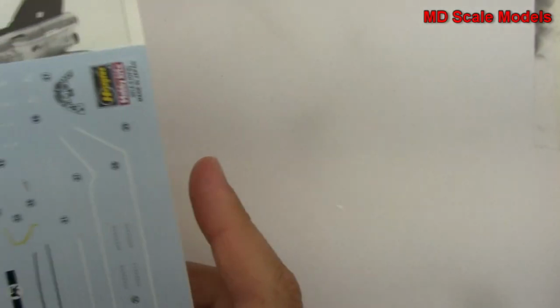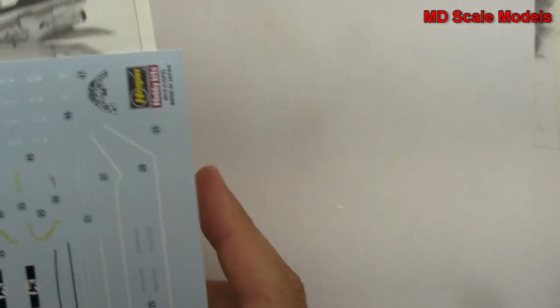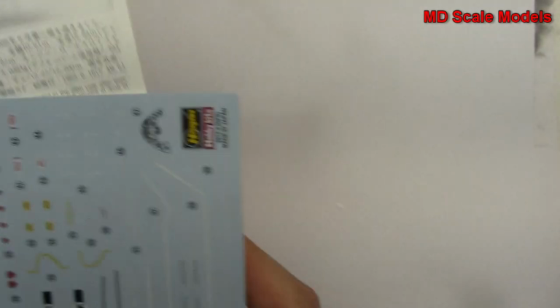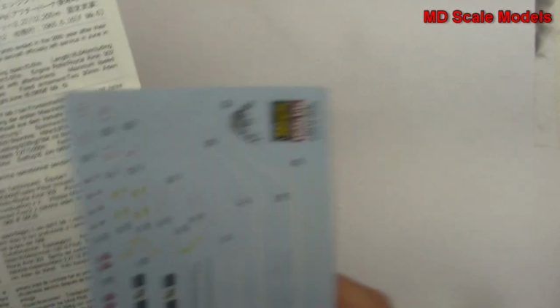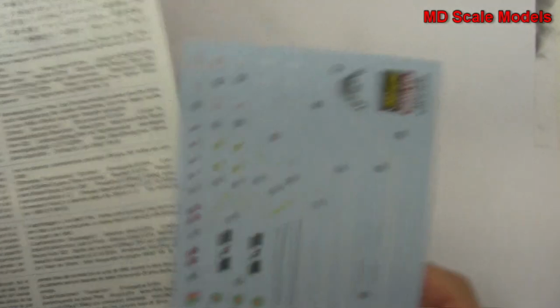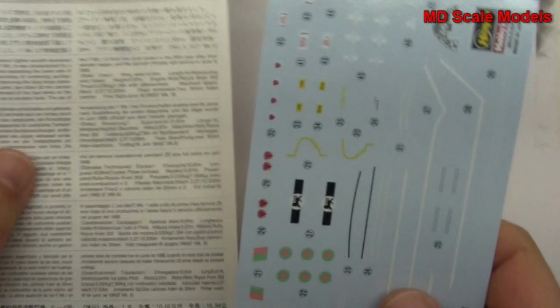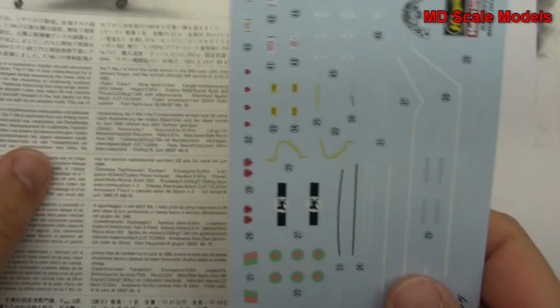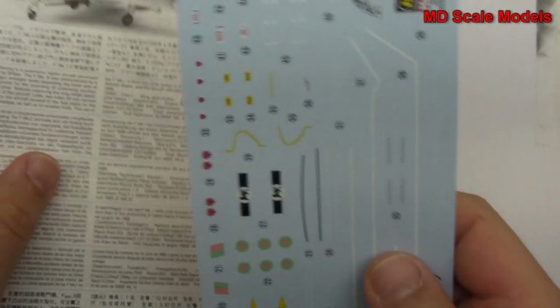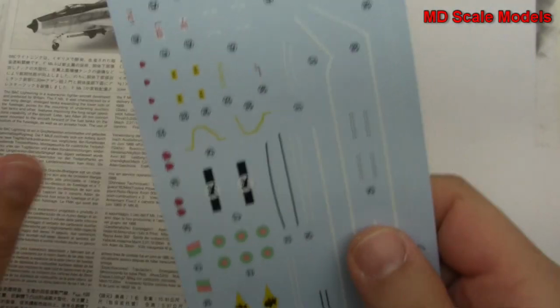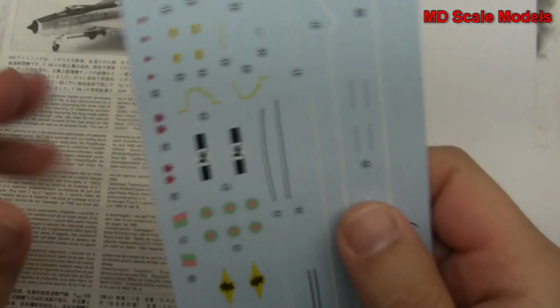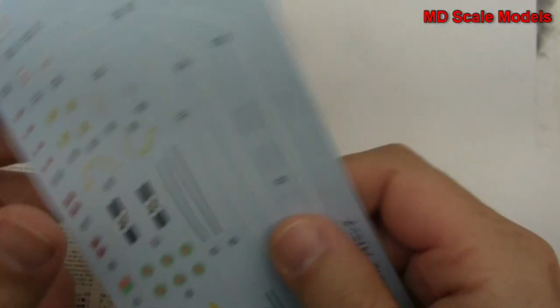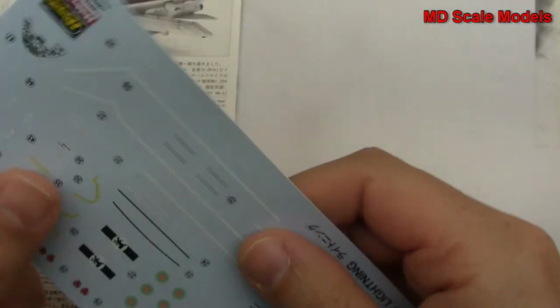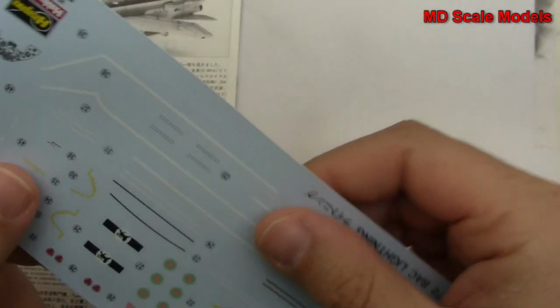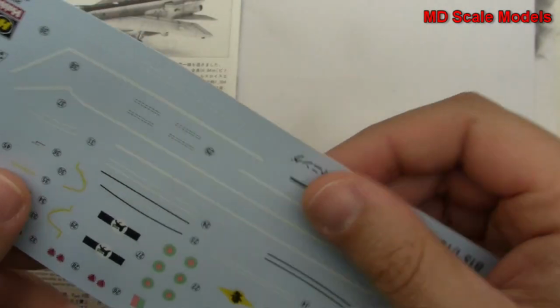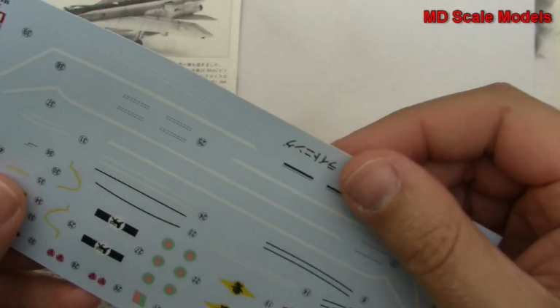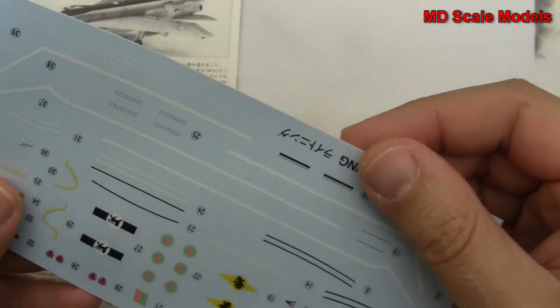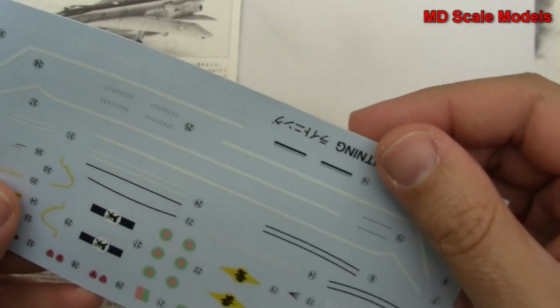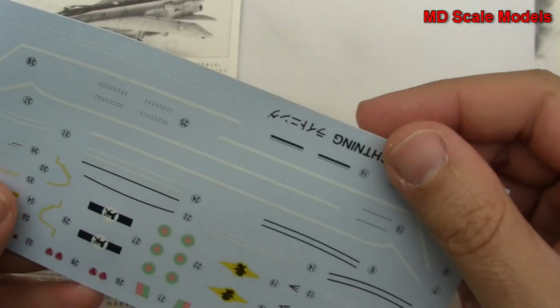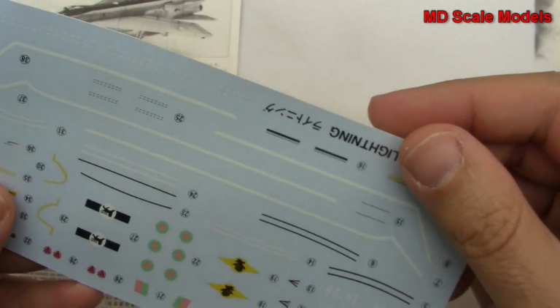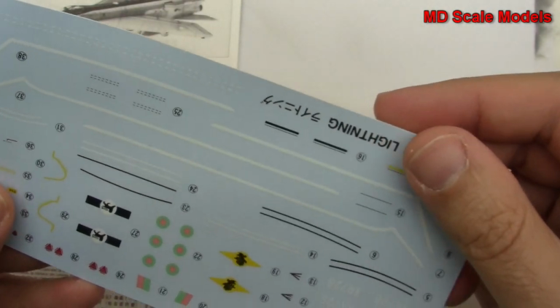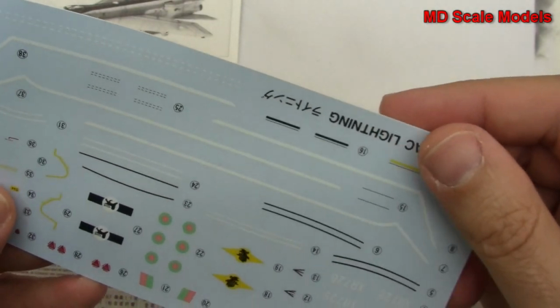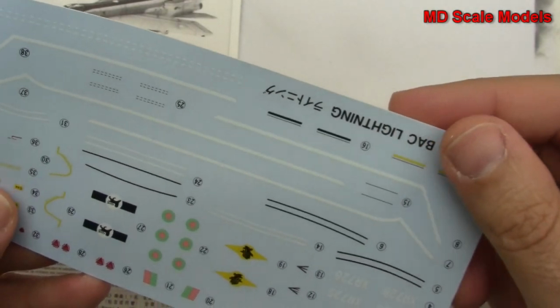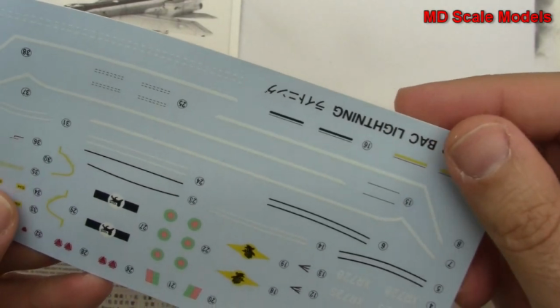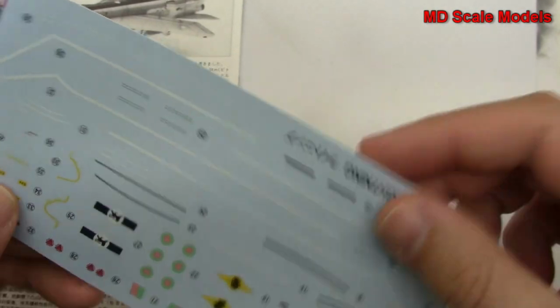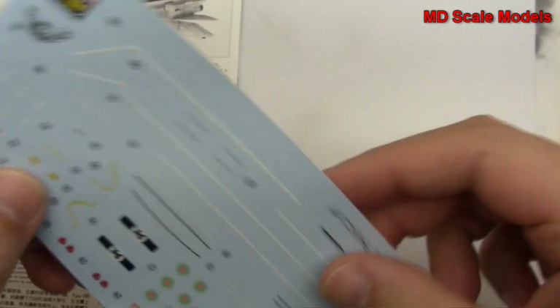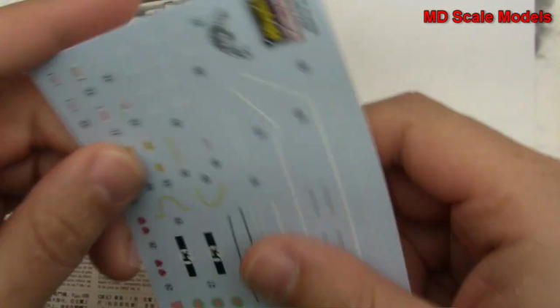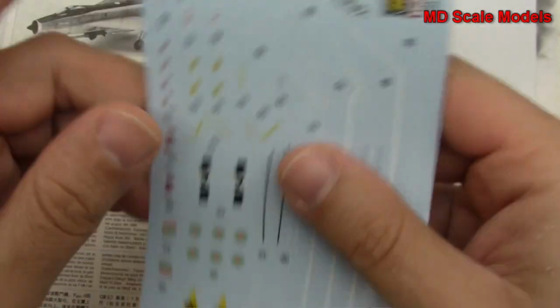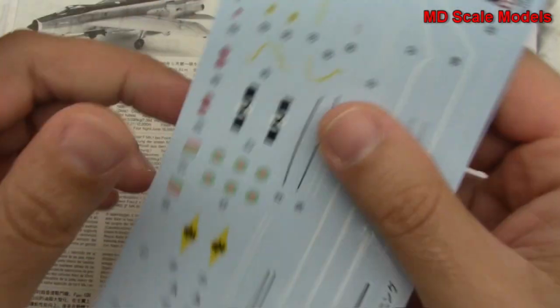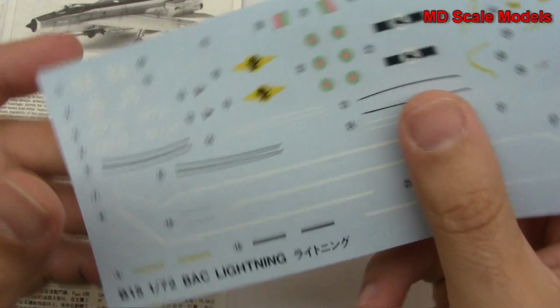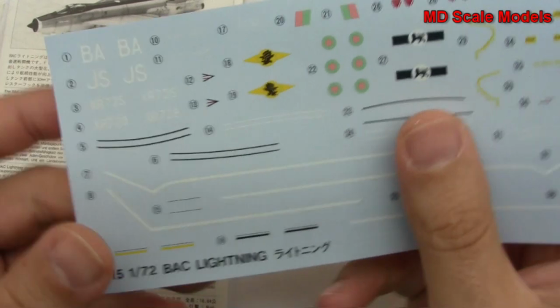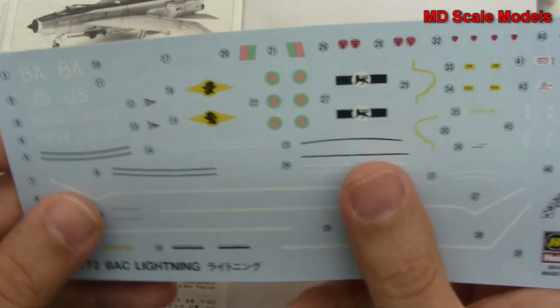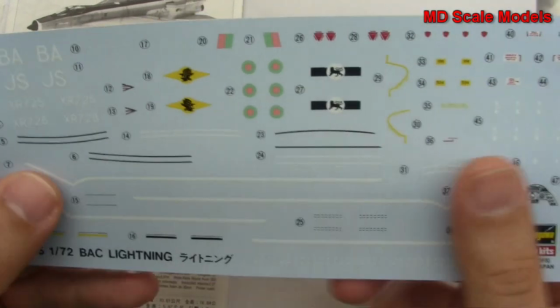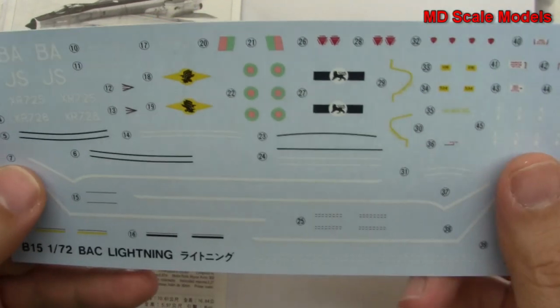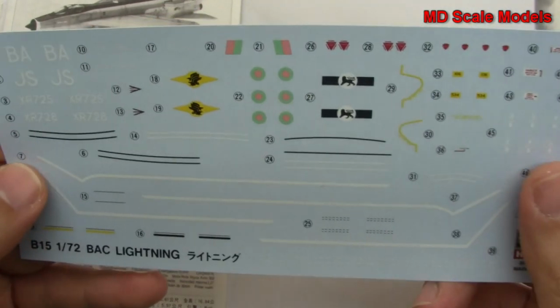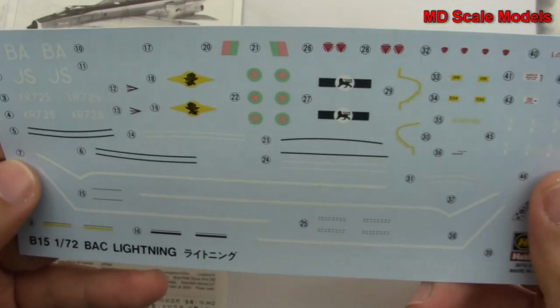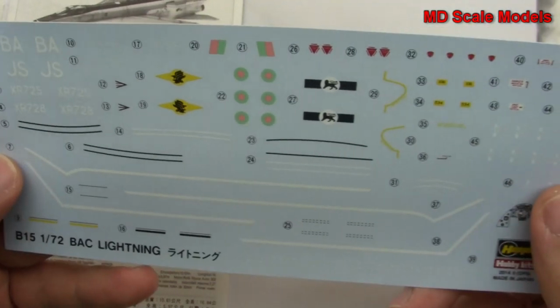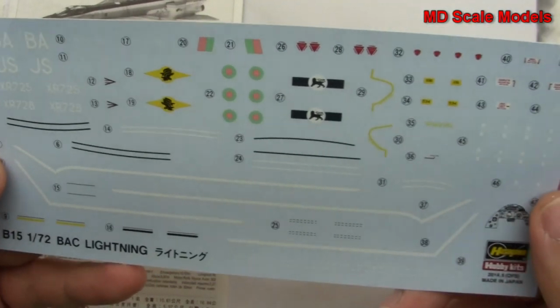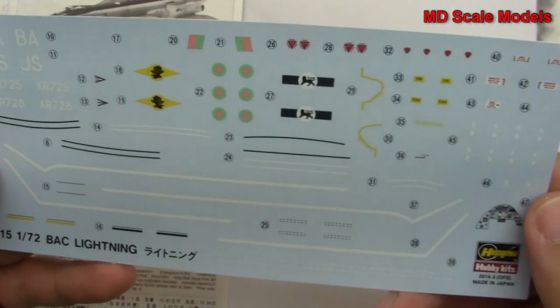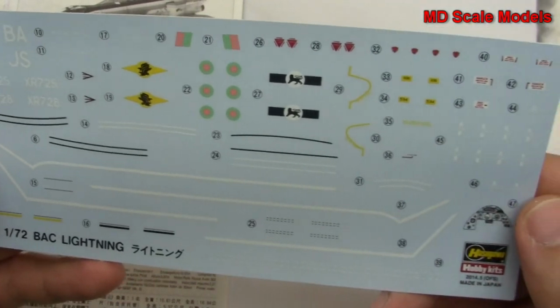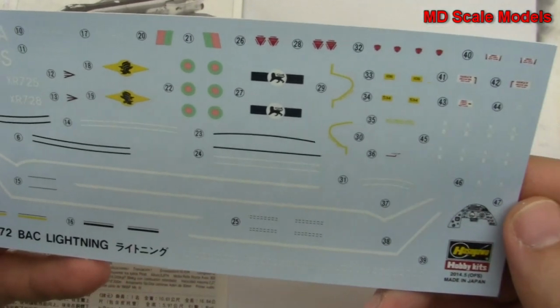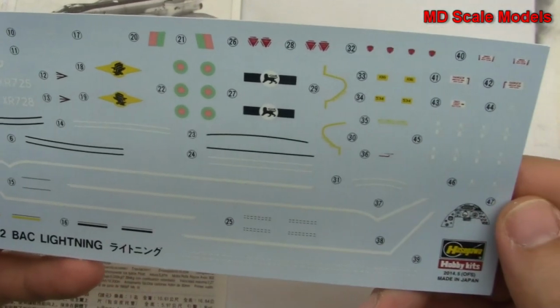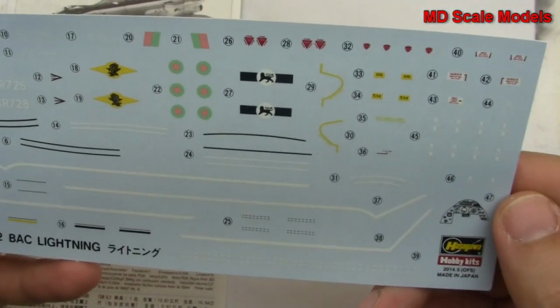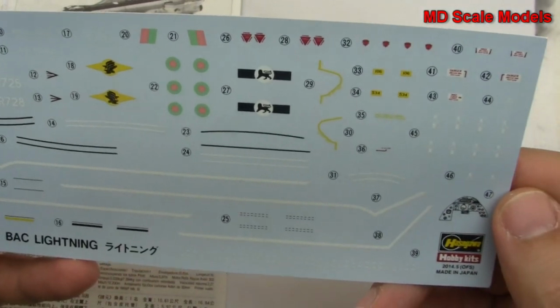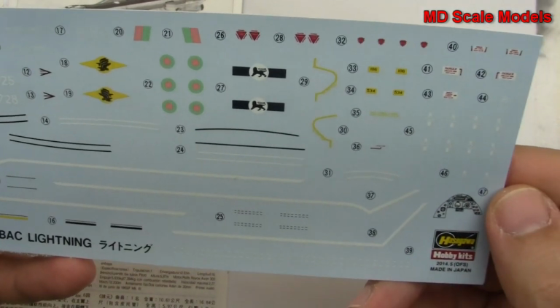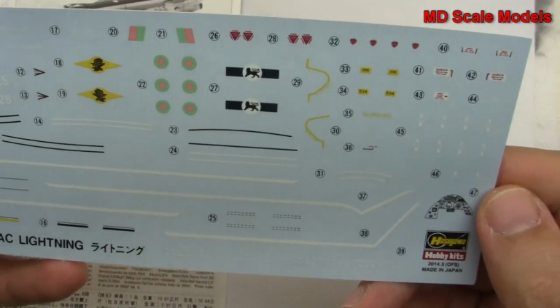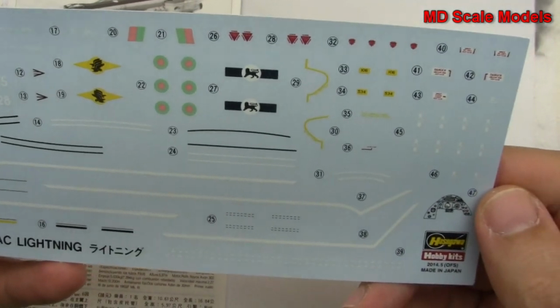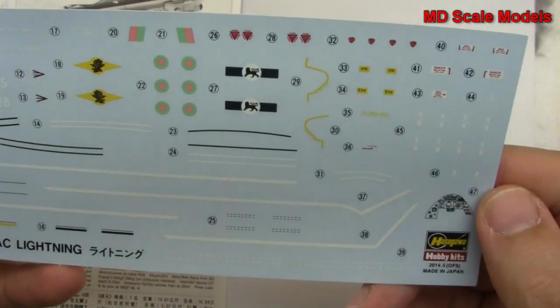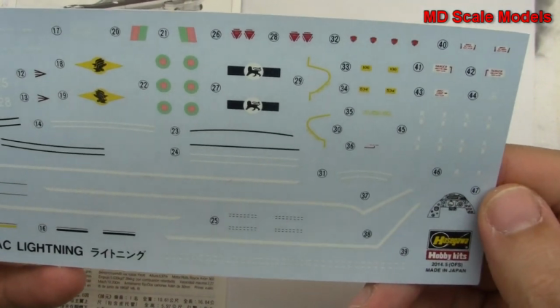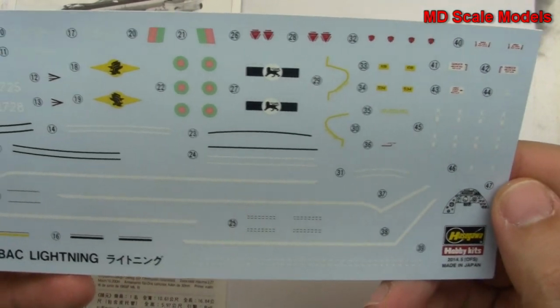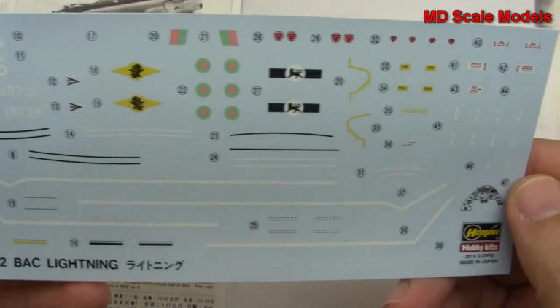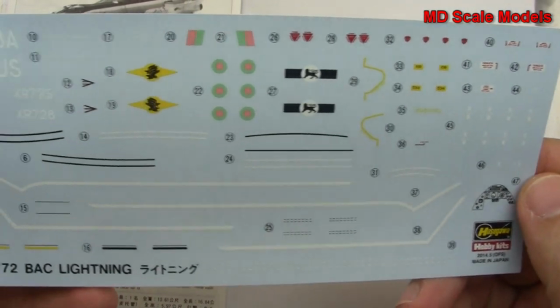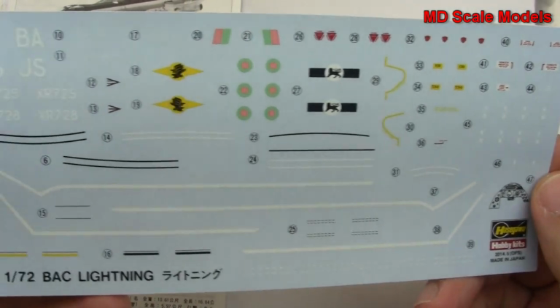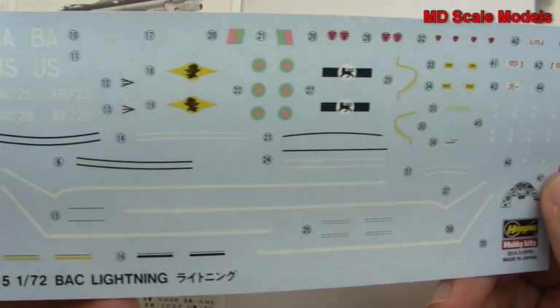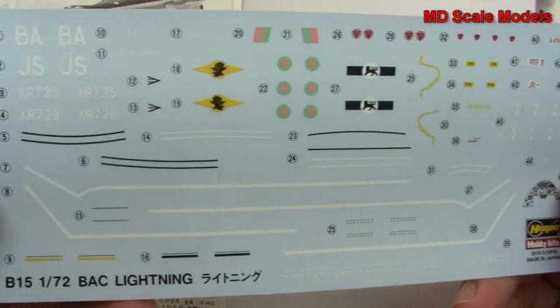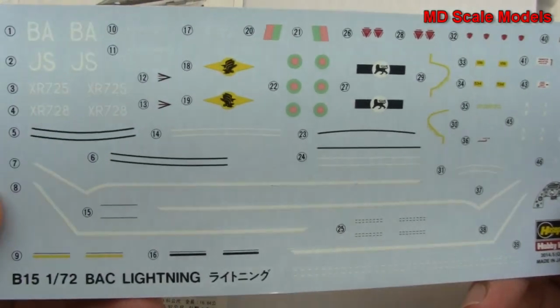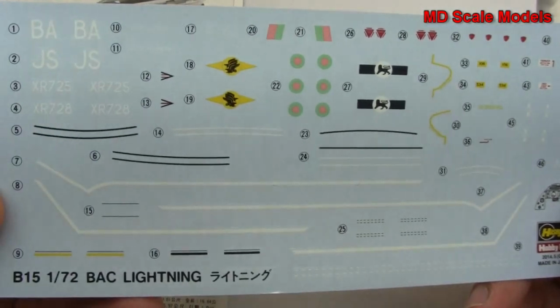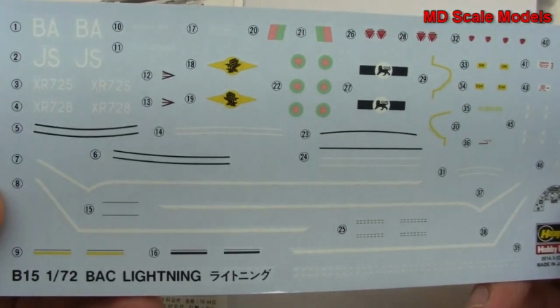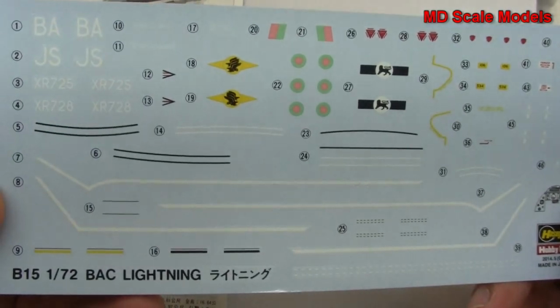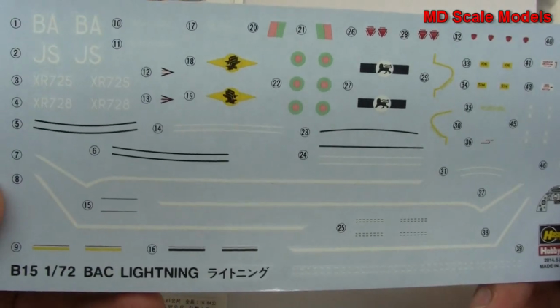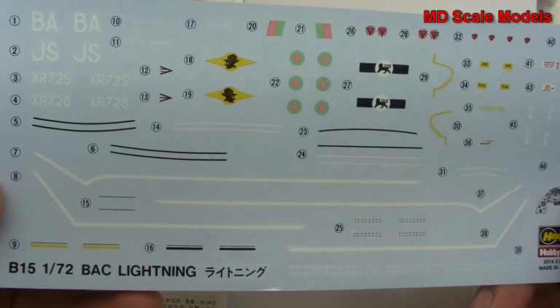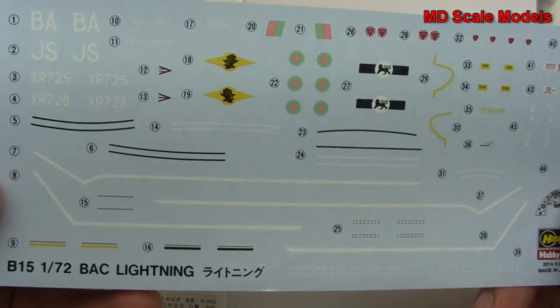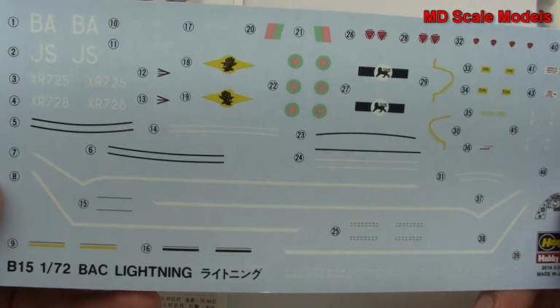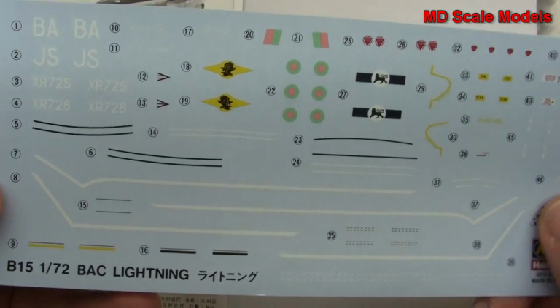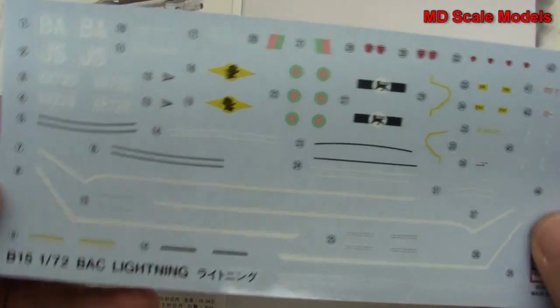Over here we have our decals, and these are very nice decals — a lot of detail there.